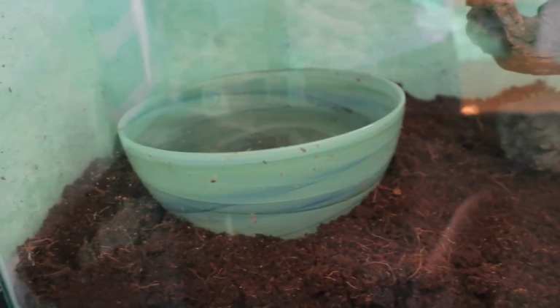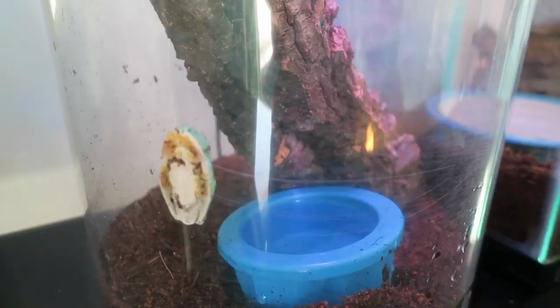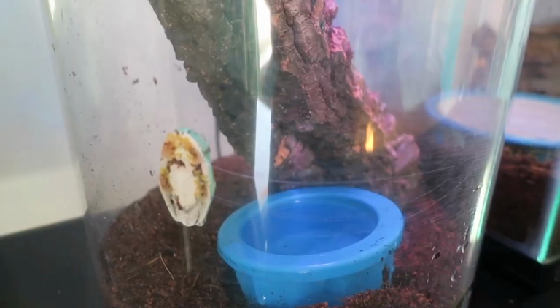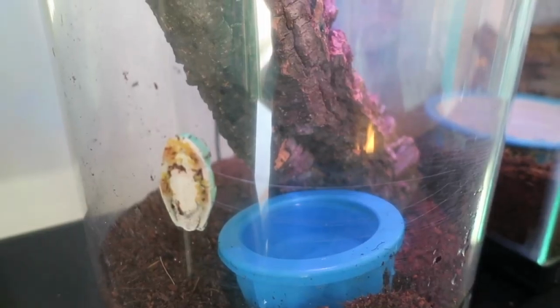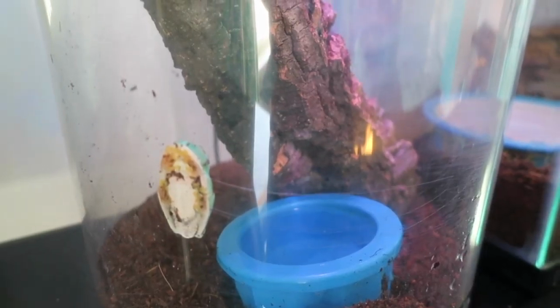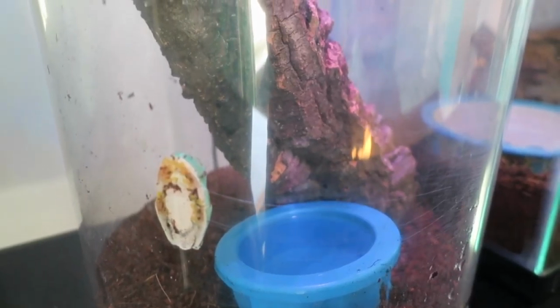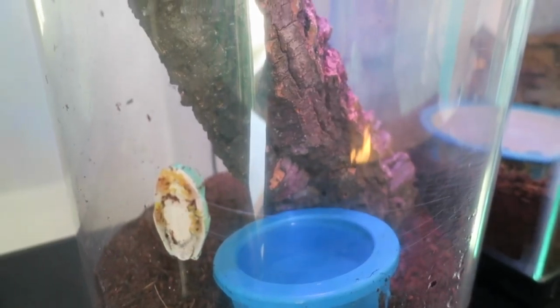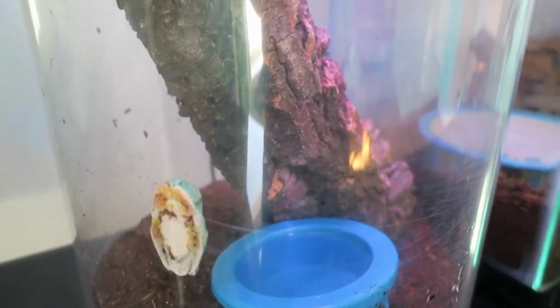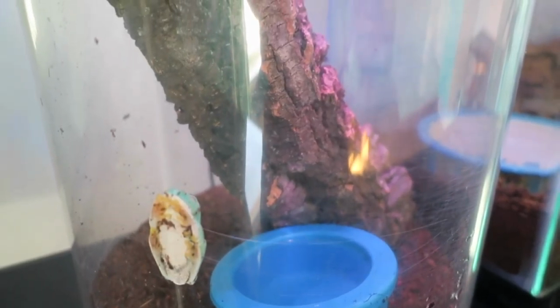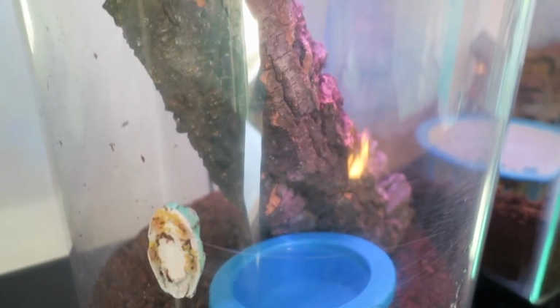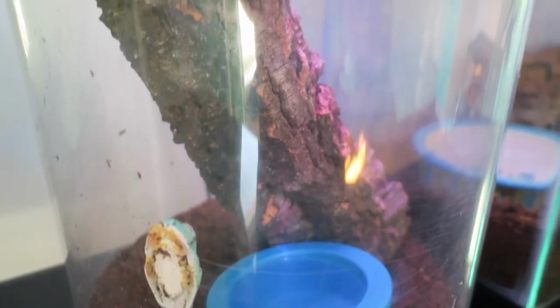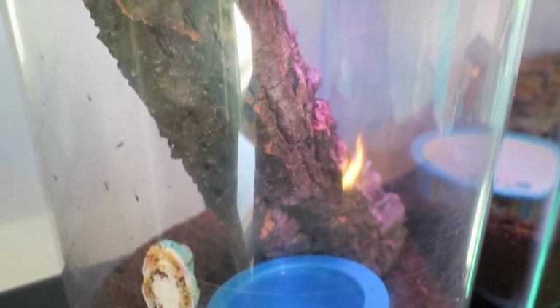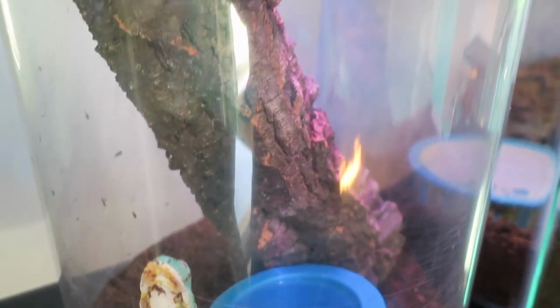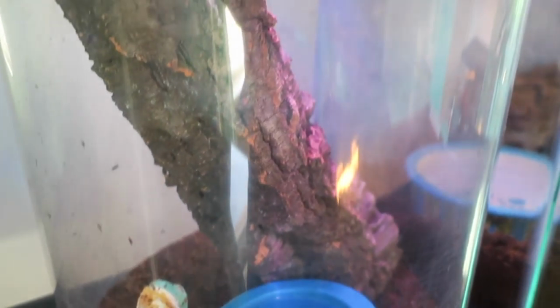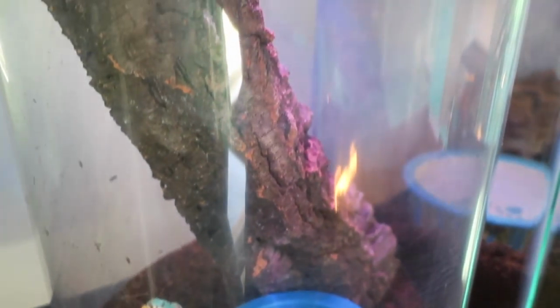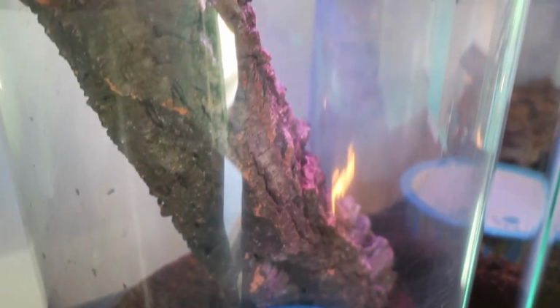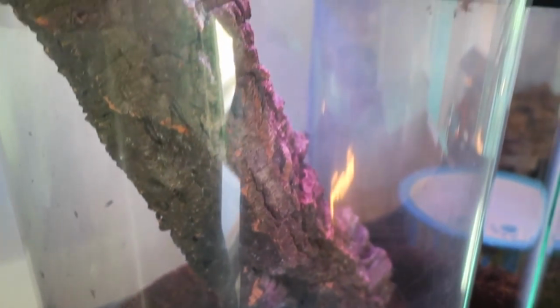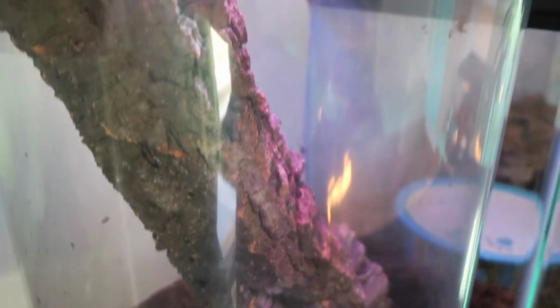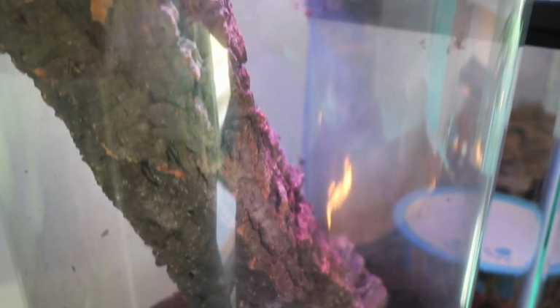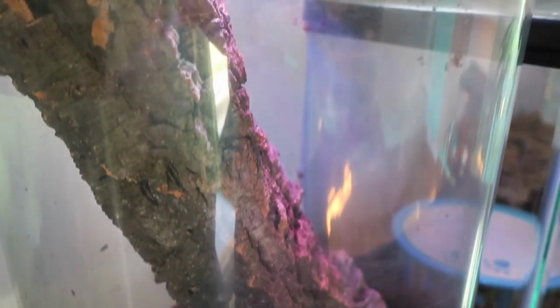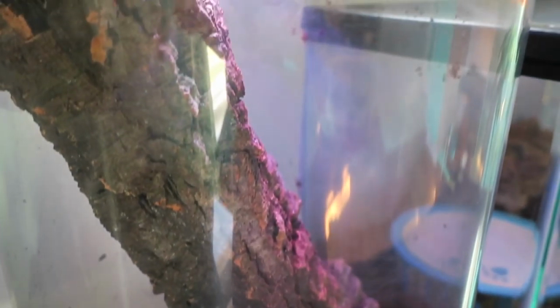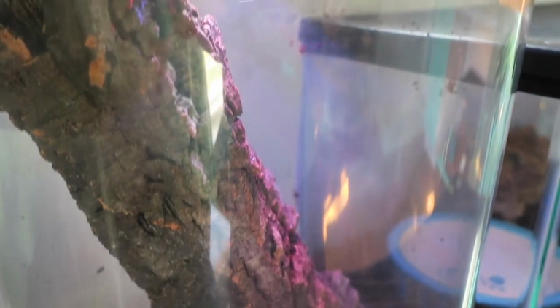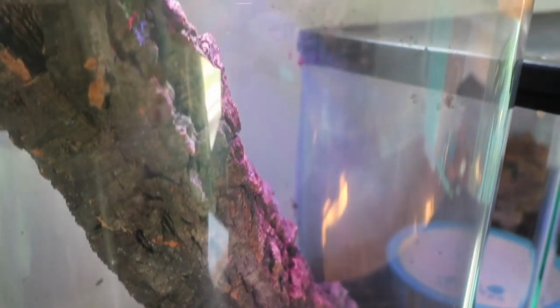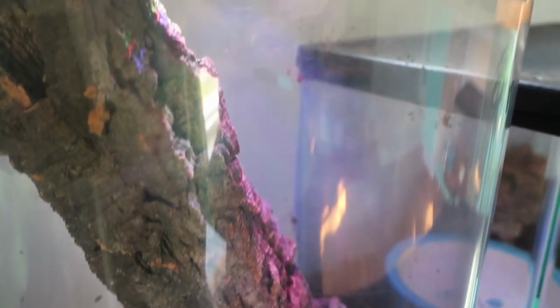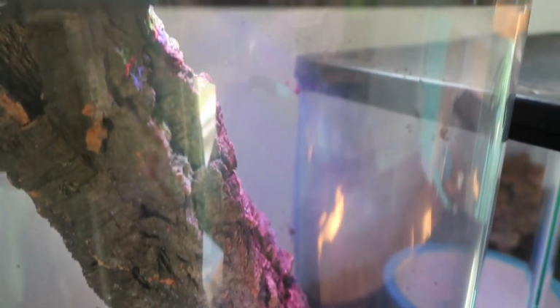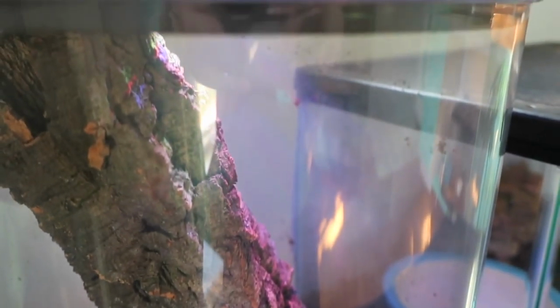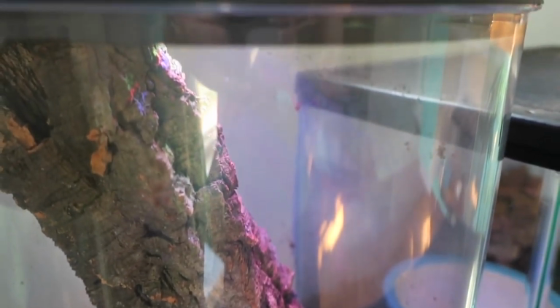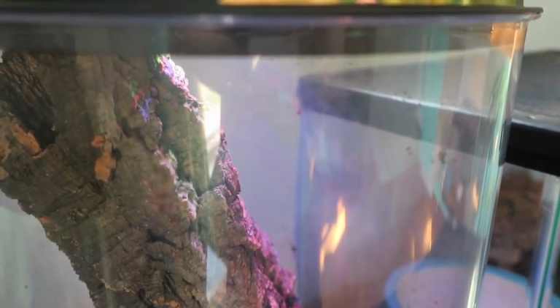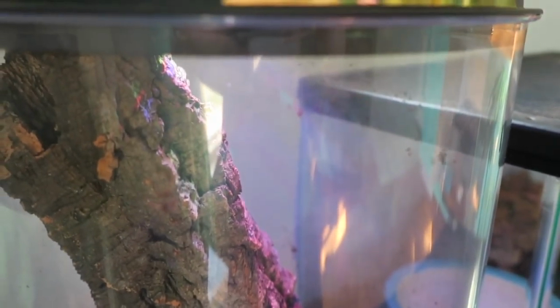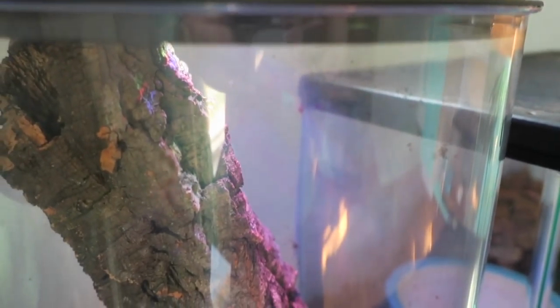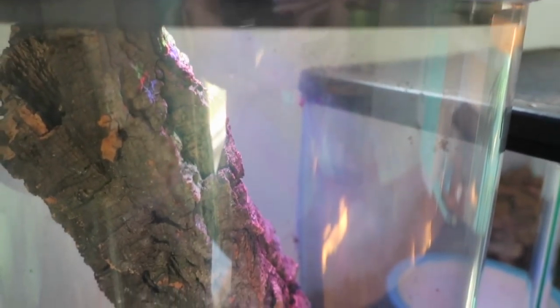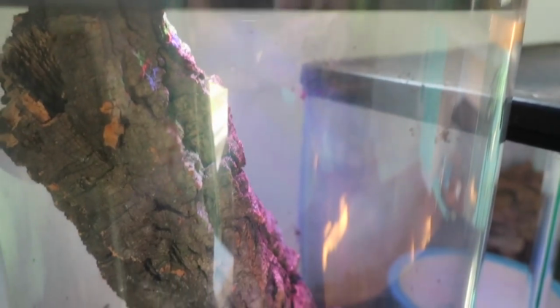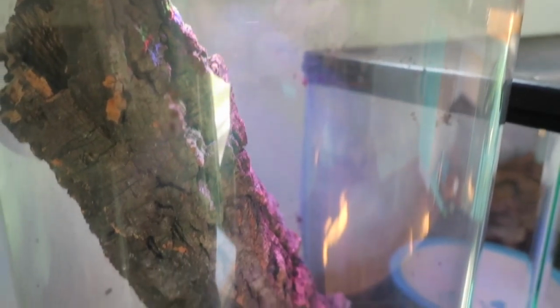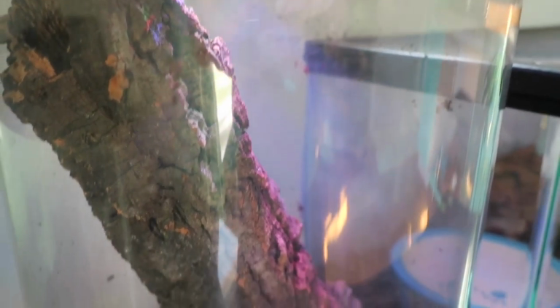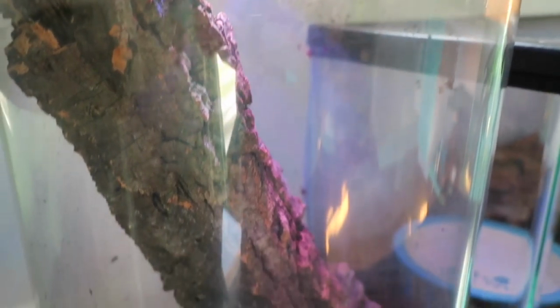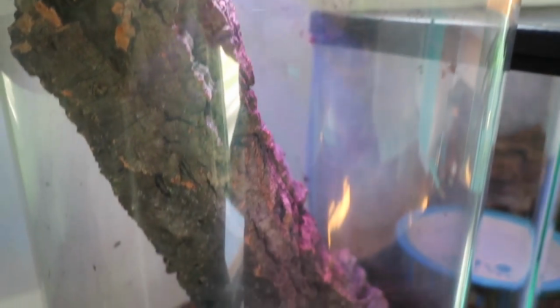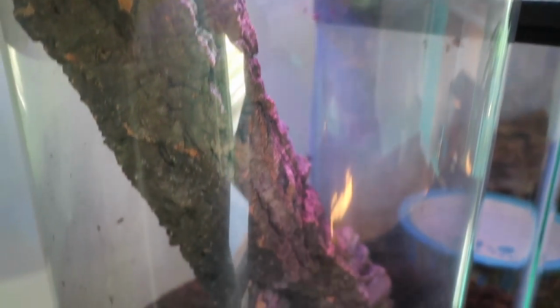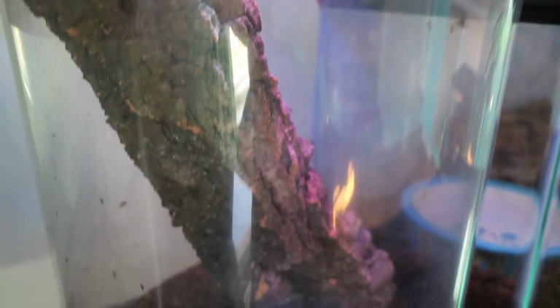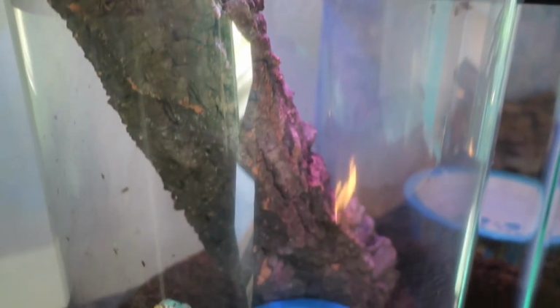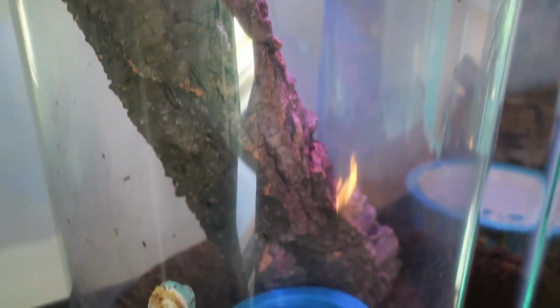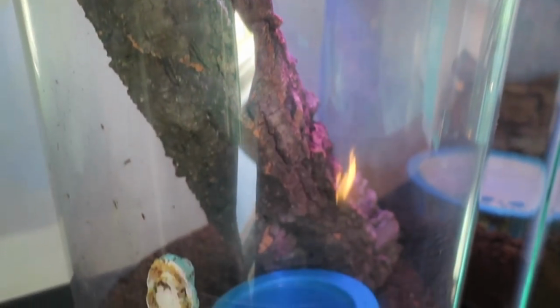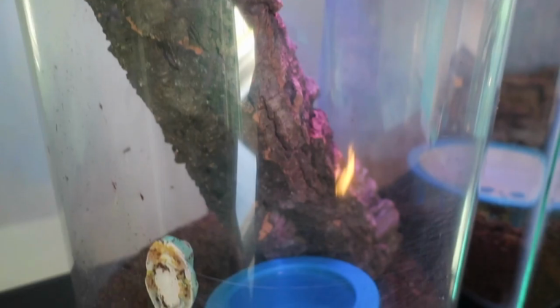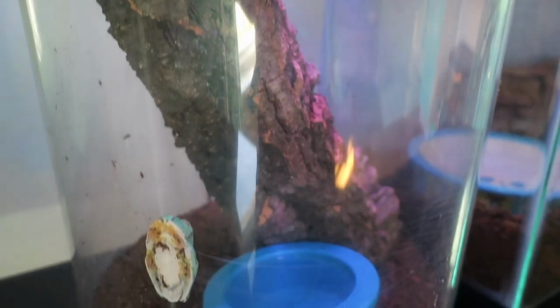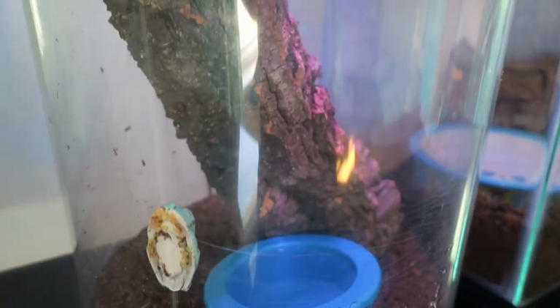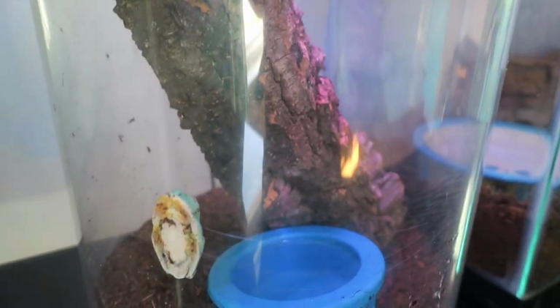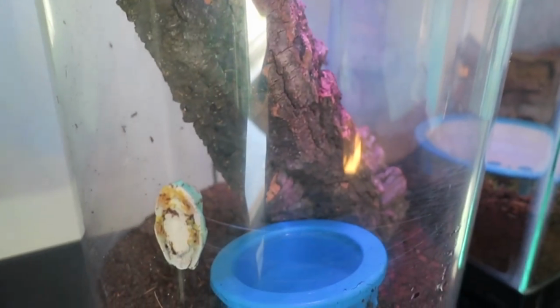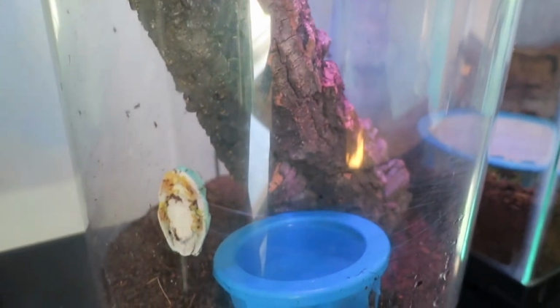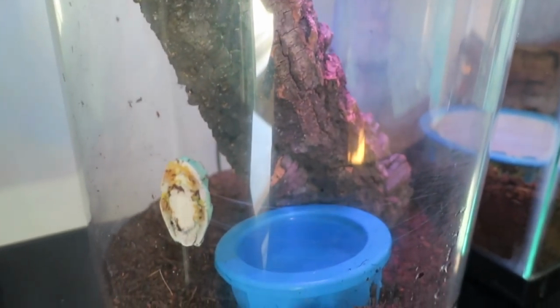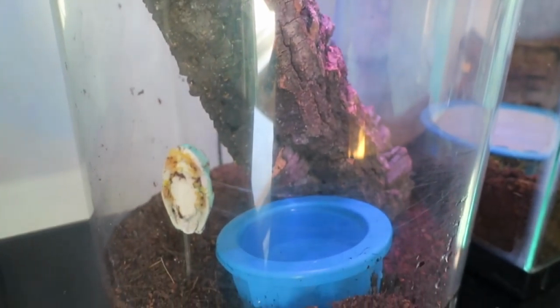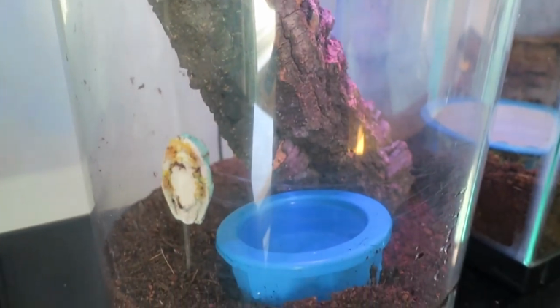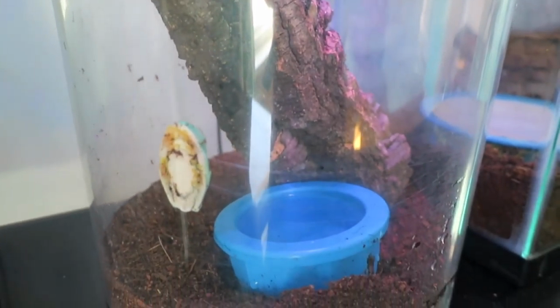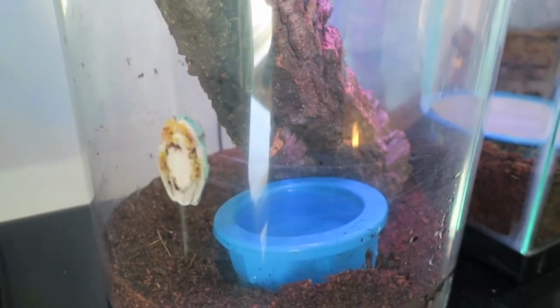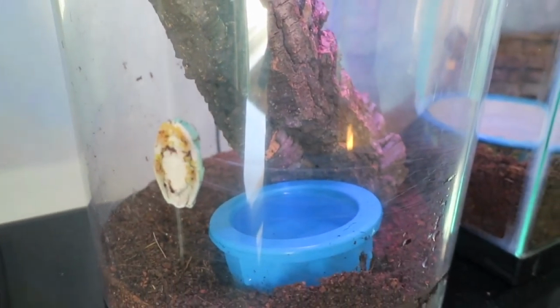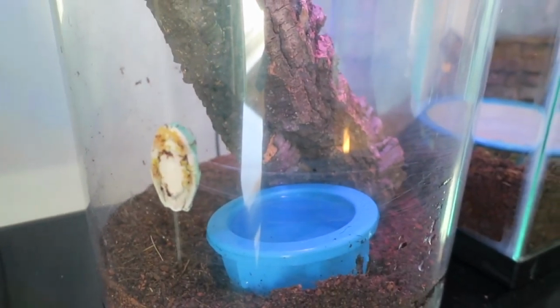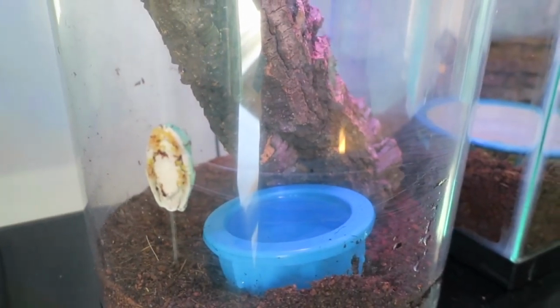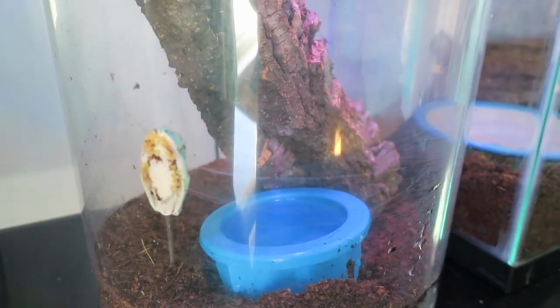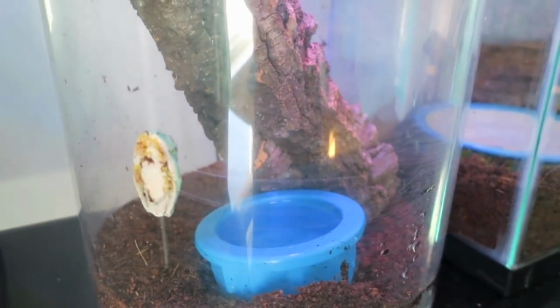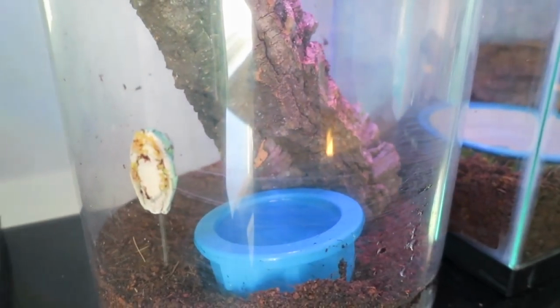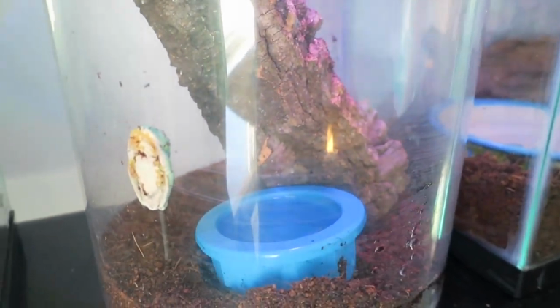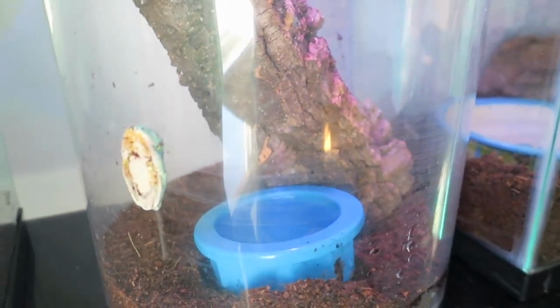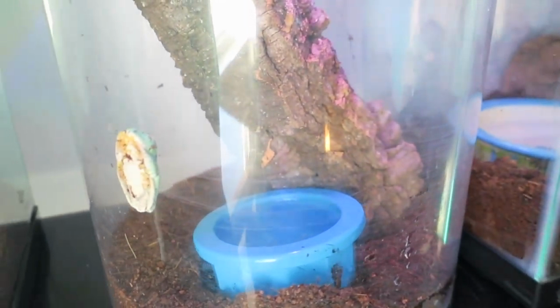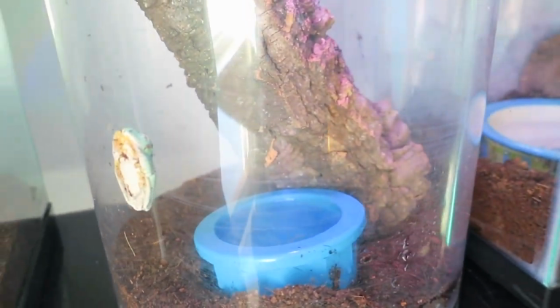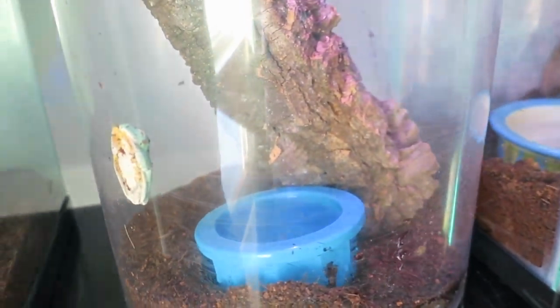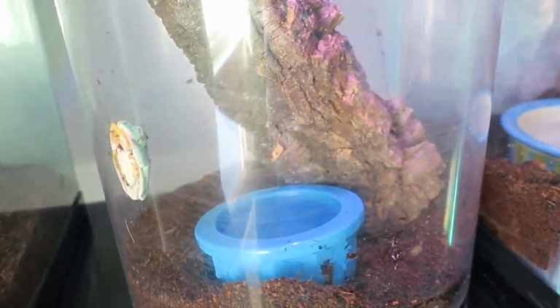Tank number 4 is the baby red-eye tree frogs' tank. It is 7 gallons and it is a cylinder.